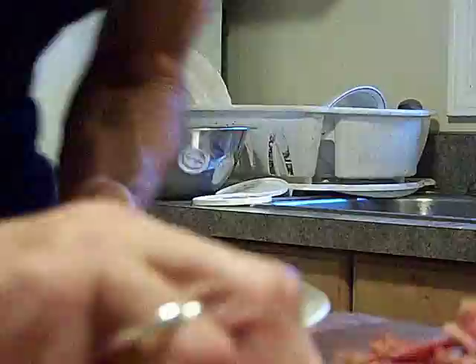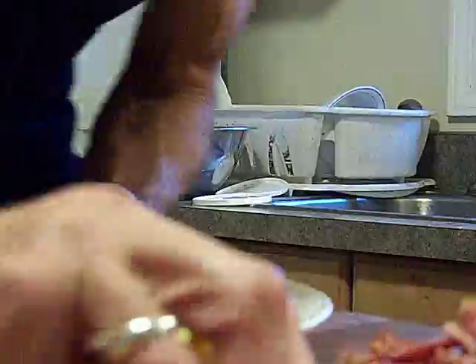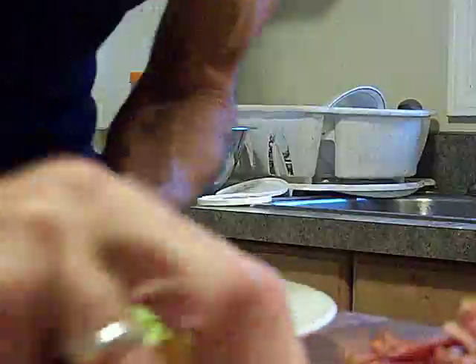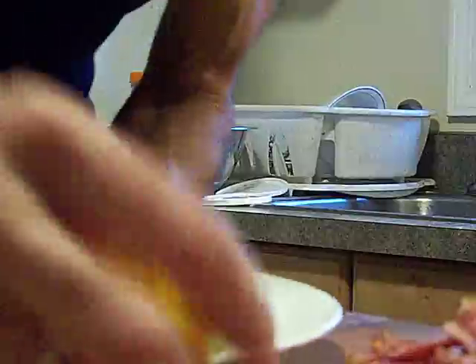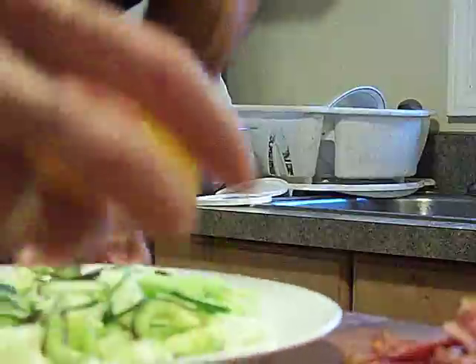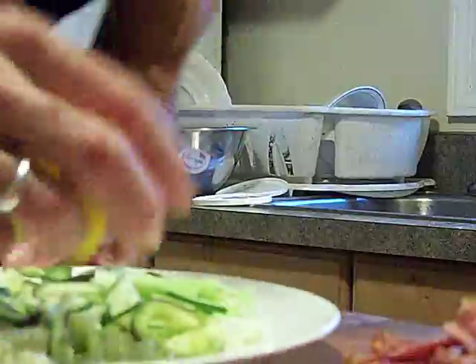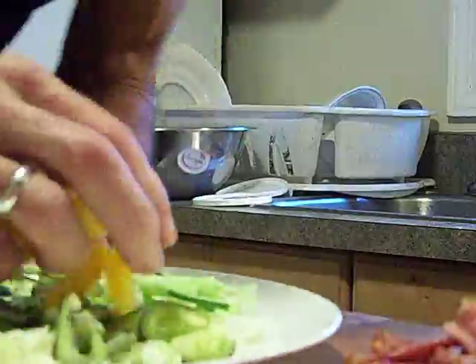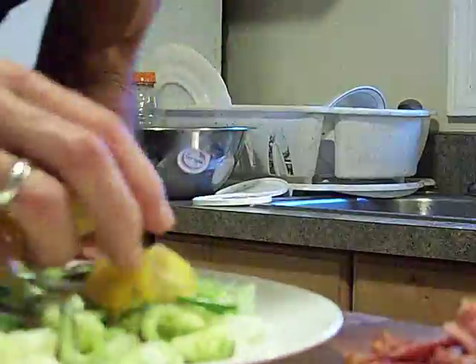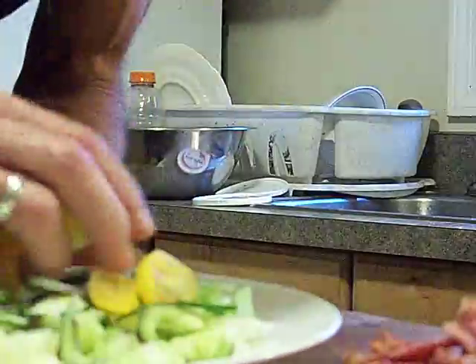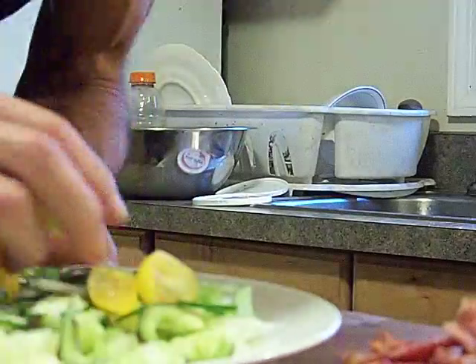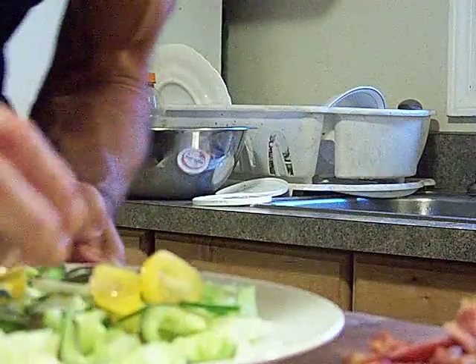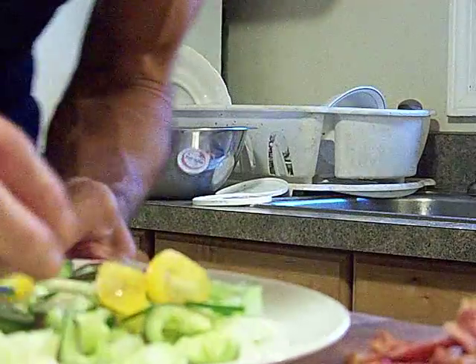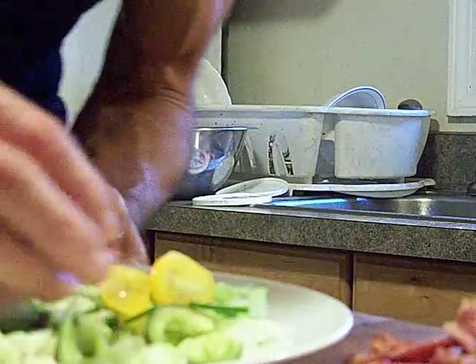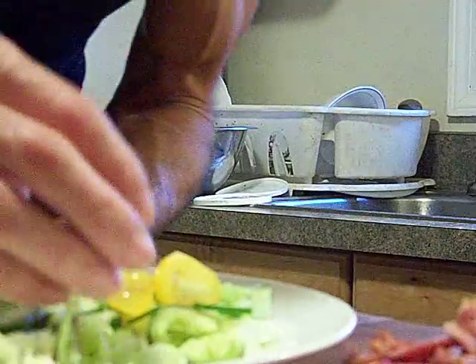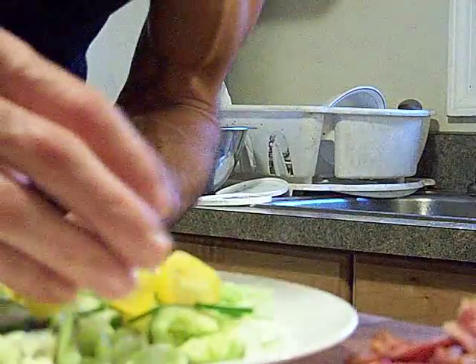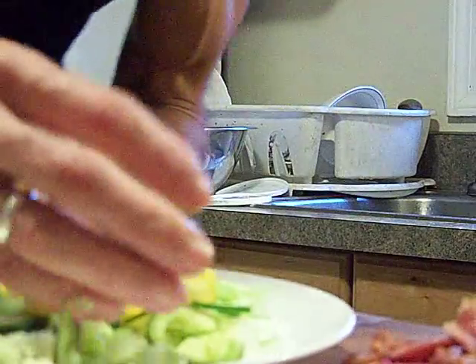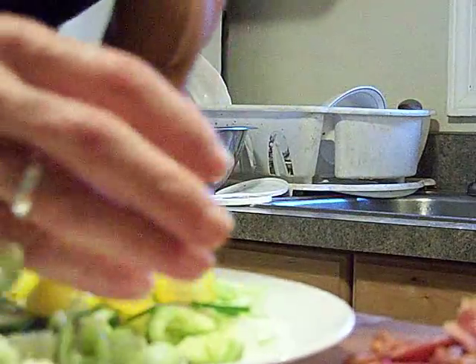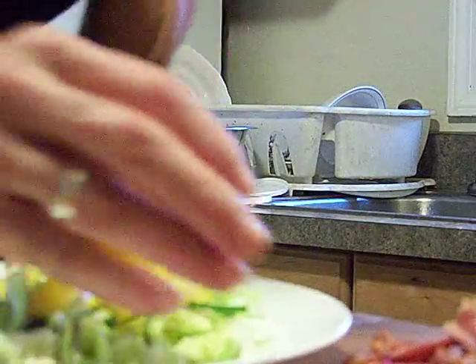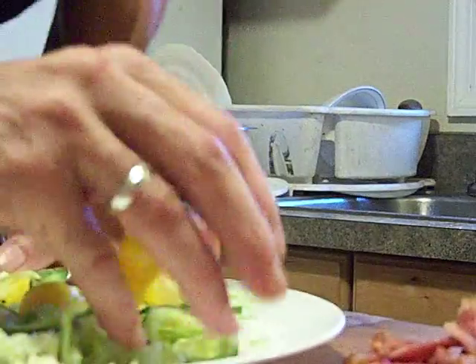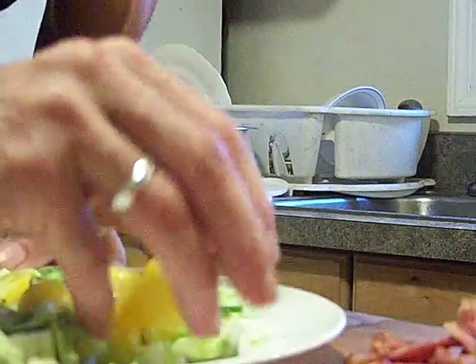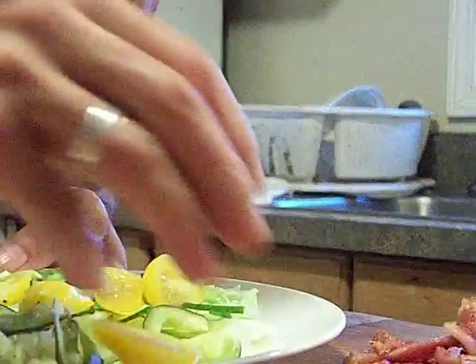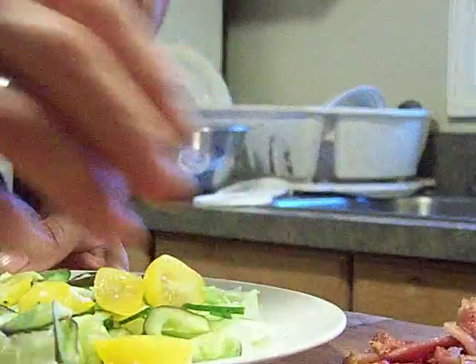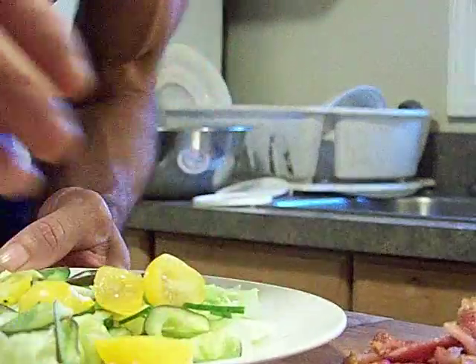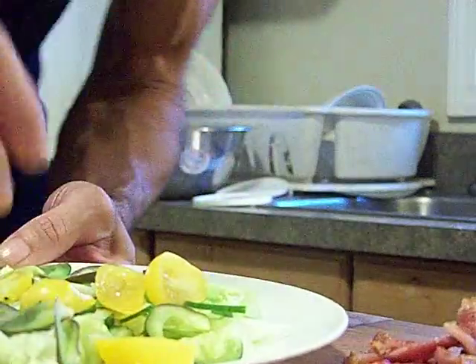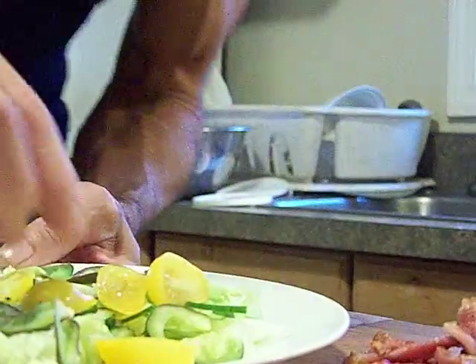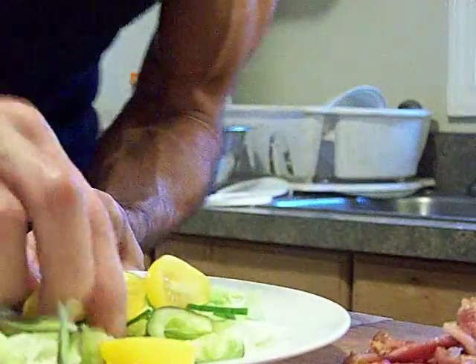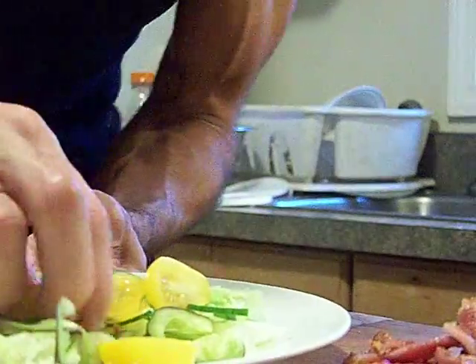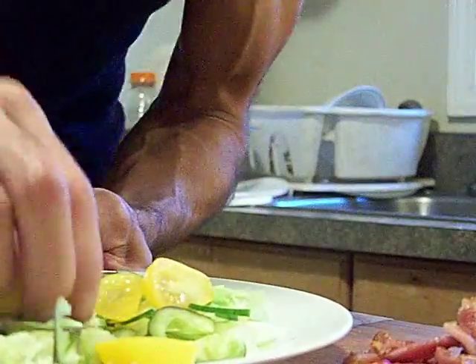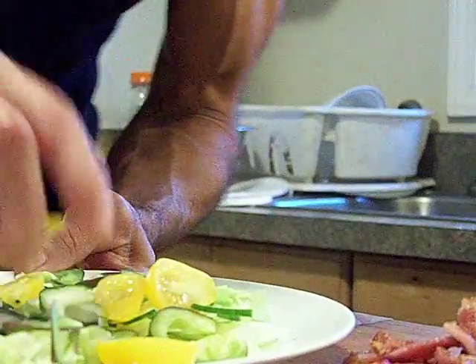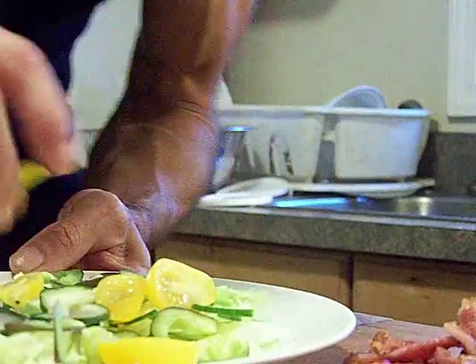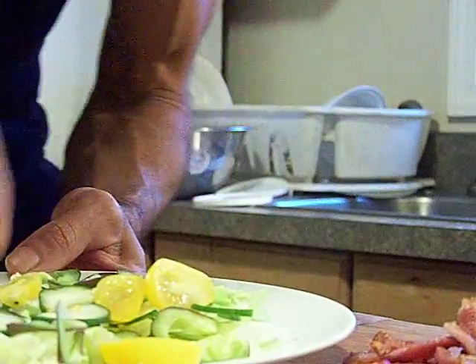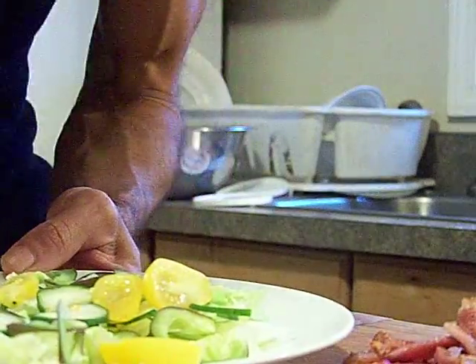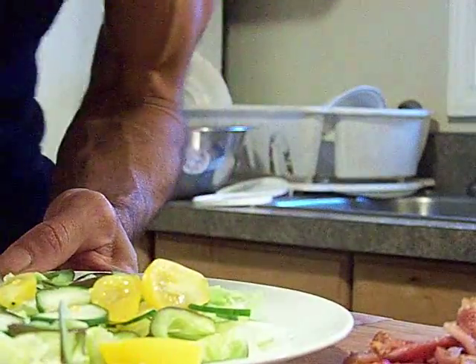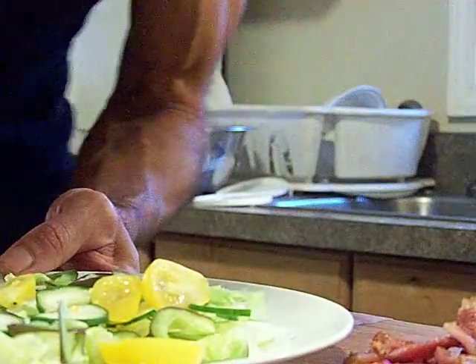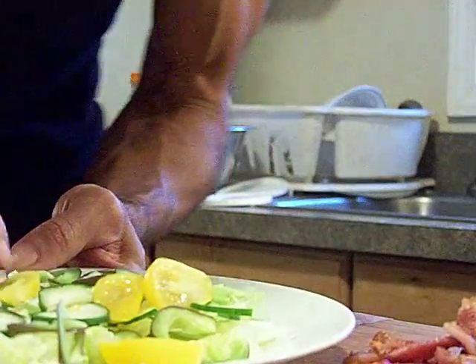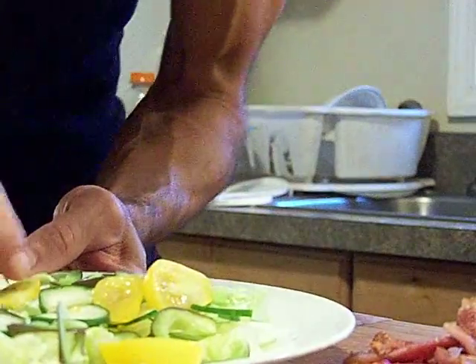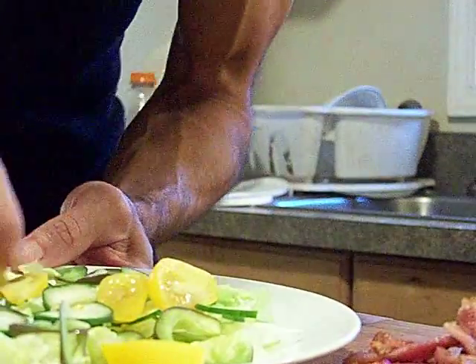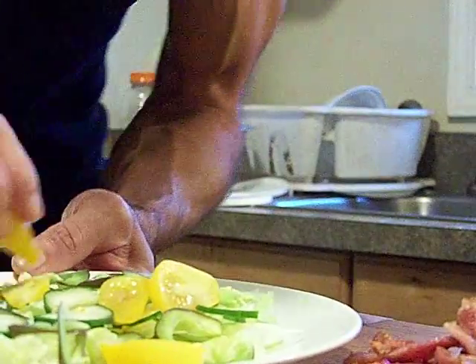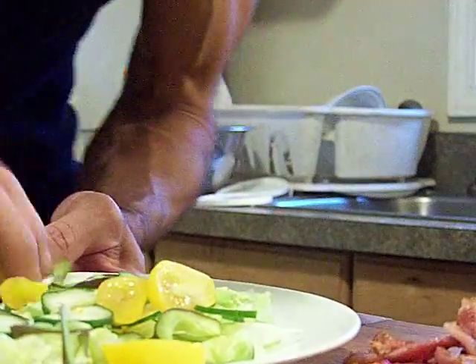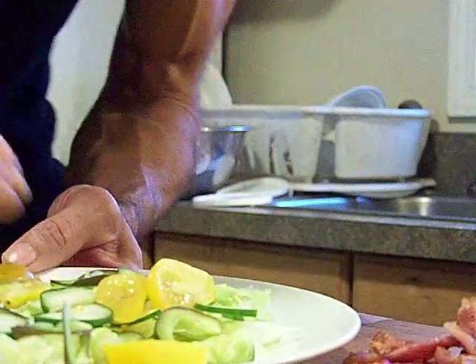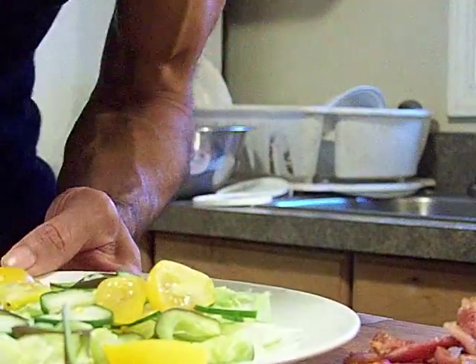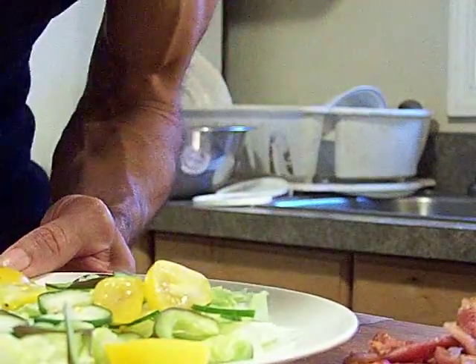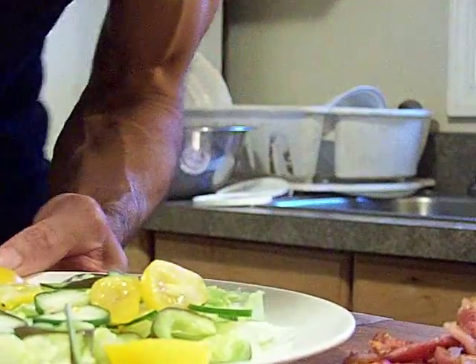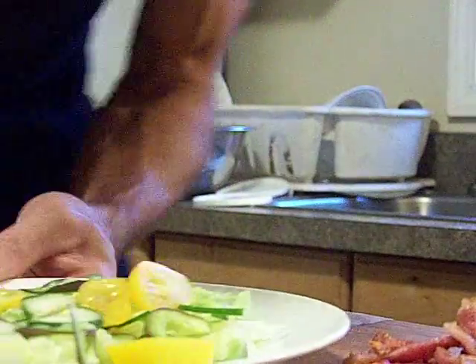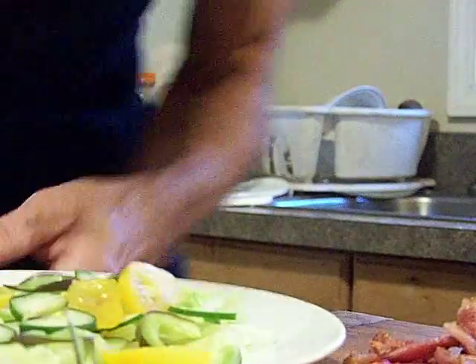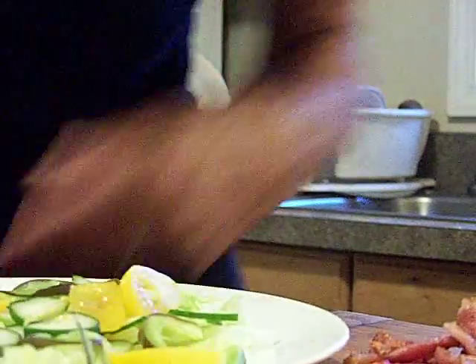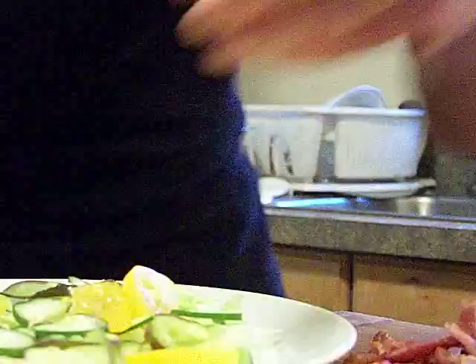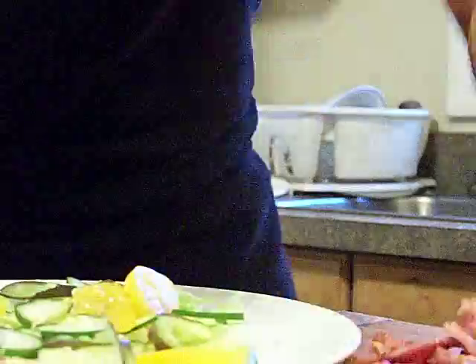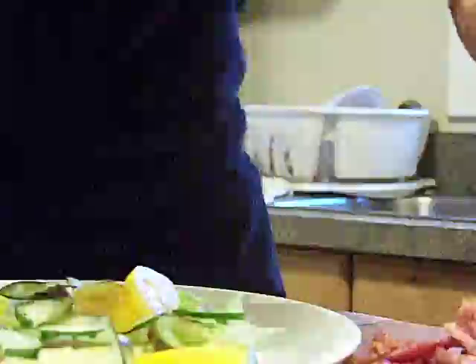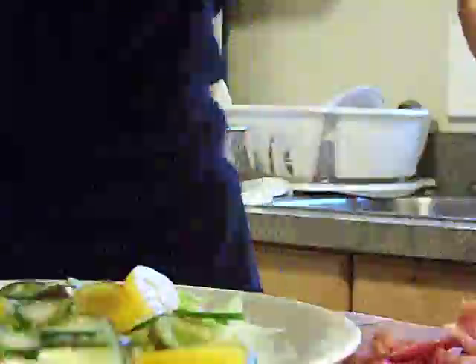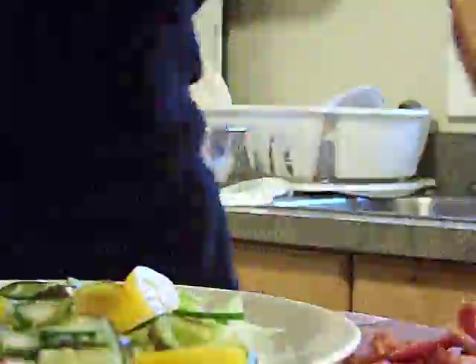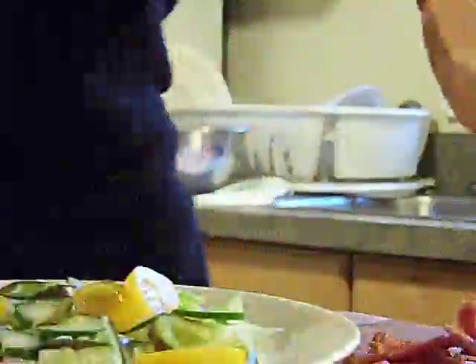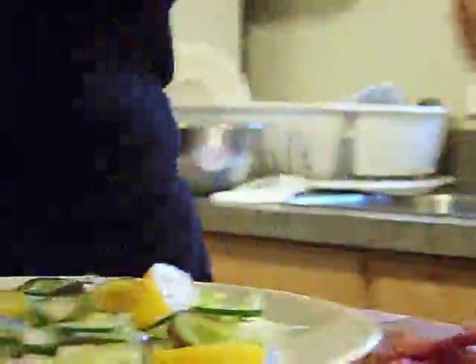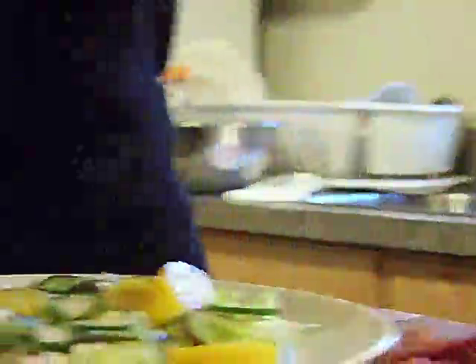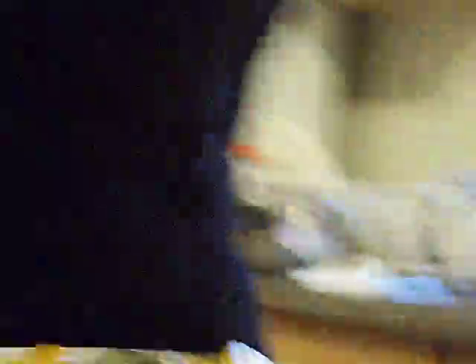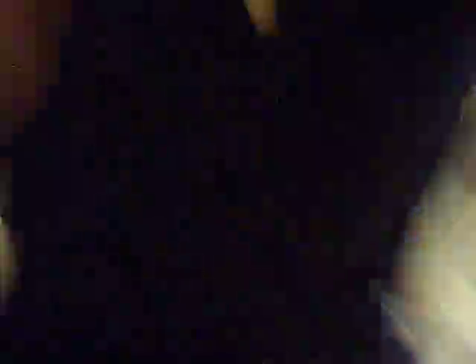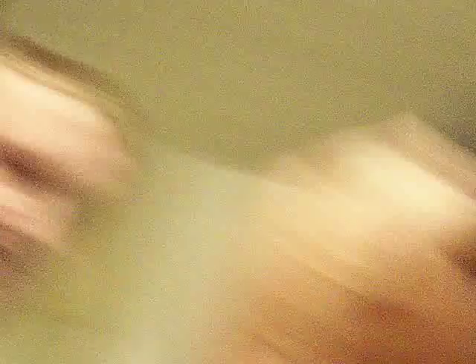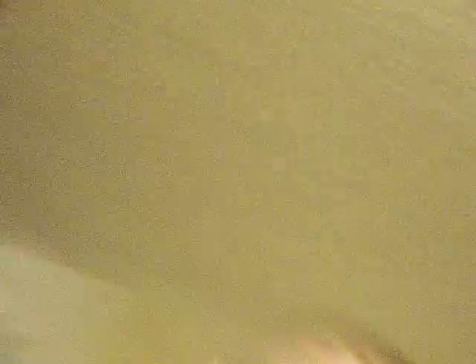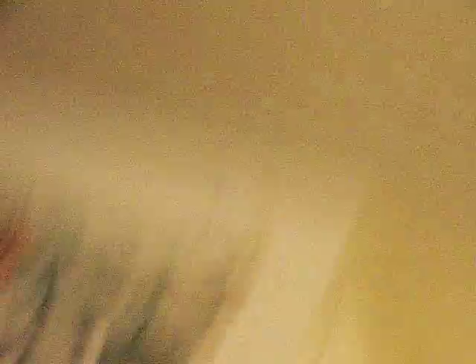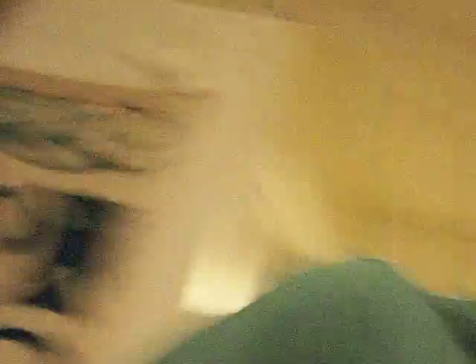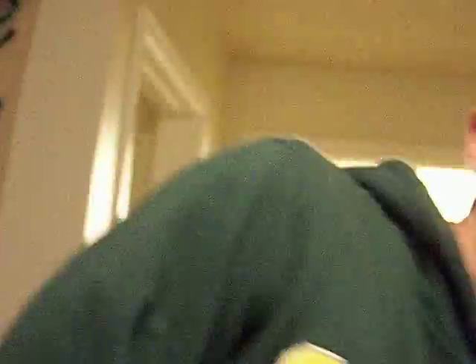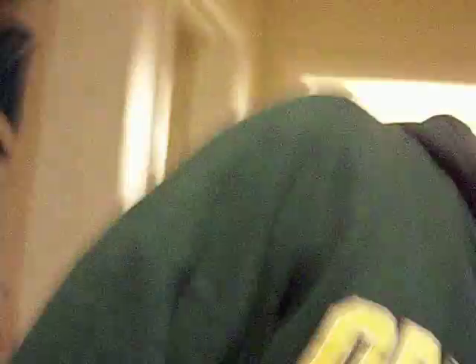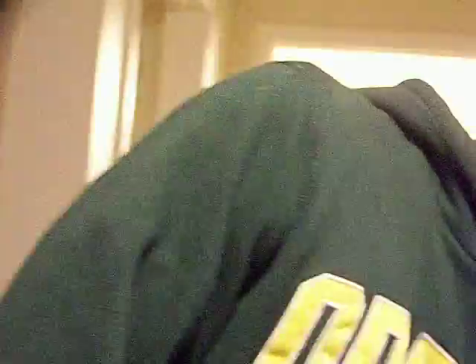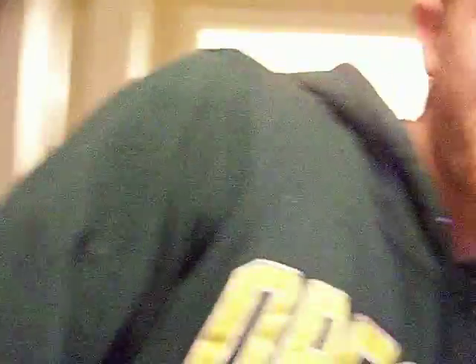My neighbor's just dropping by and saying hello. You want to come over and say hello to the folks on the Ghetto Gourmet? This is my neighbor Michael.